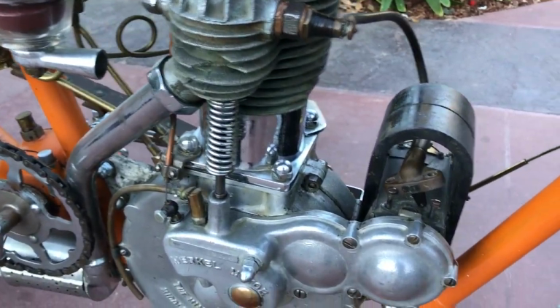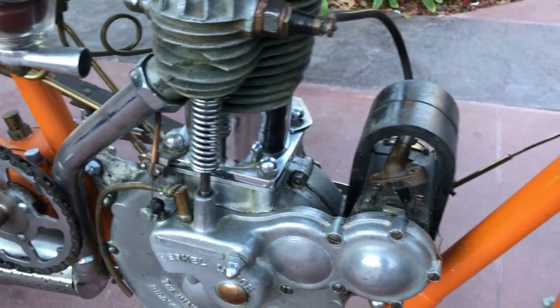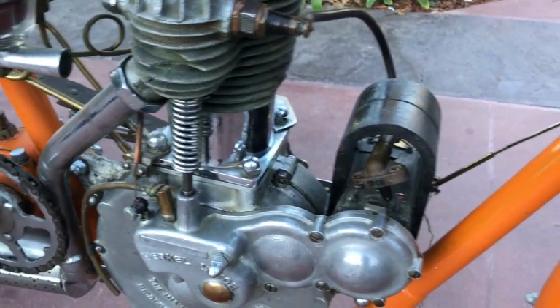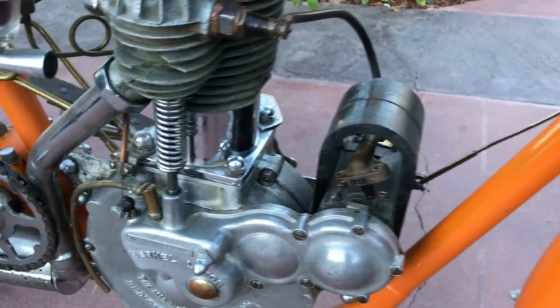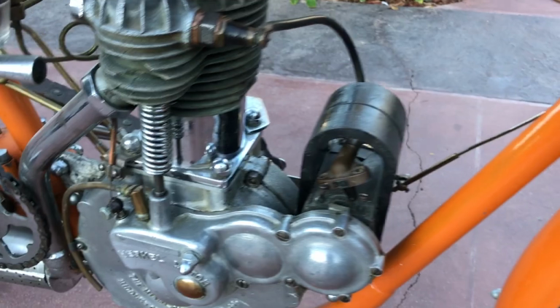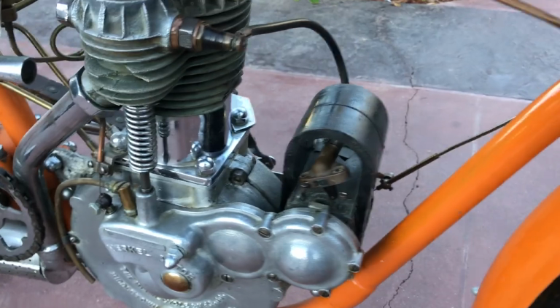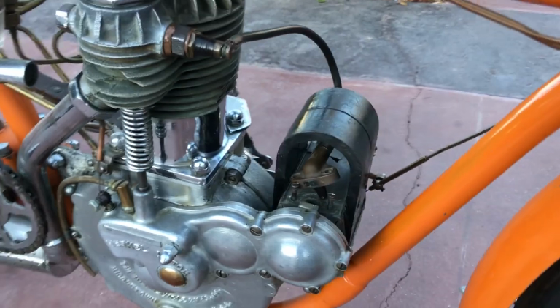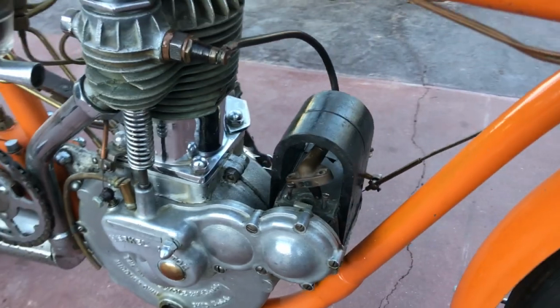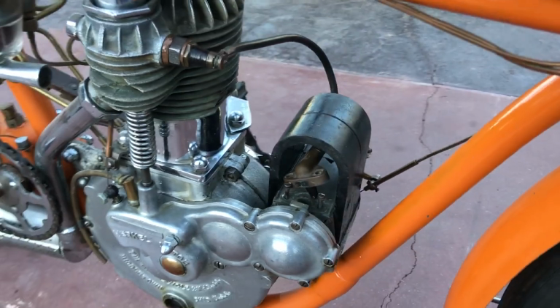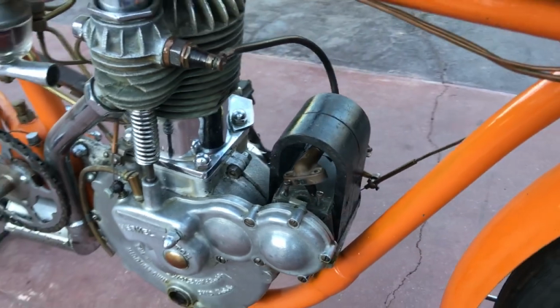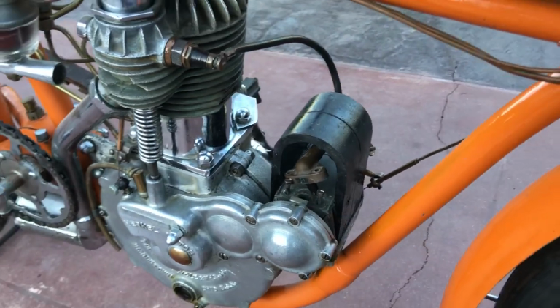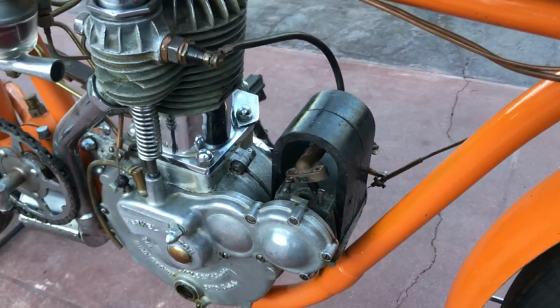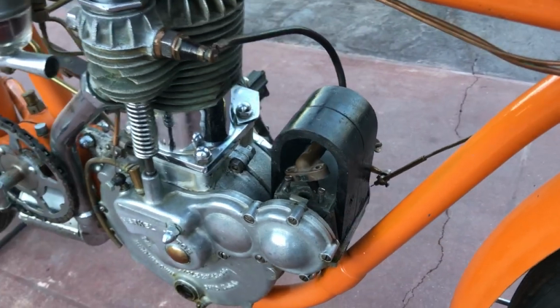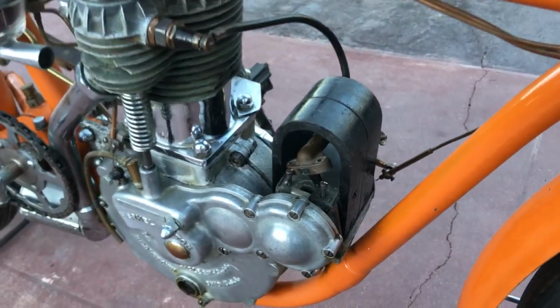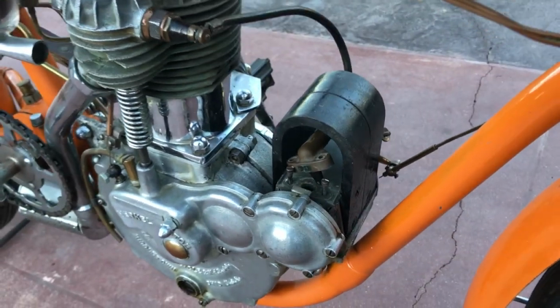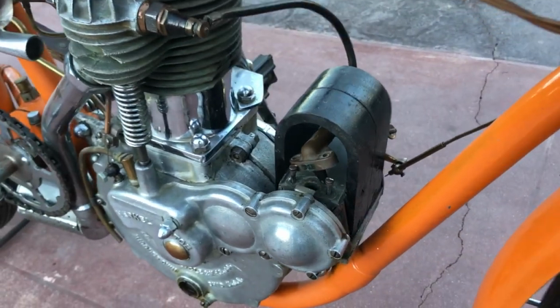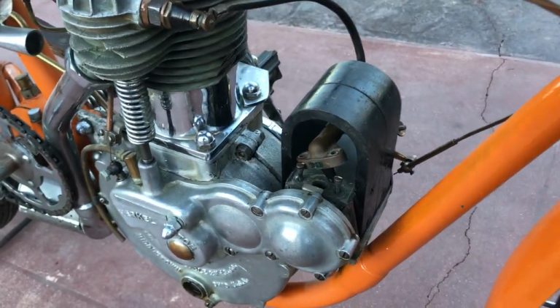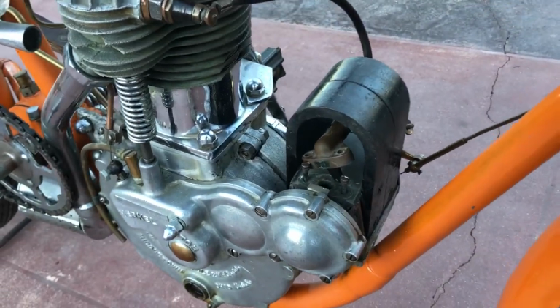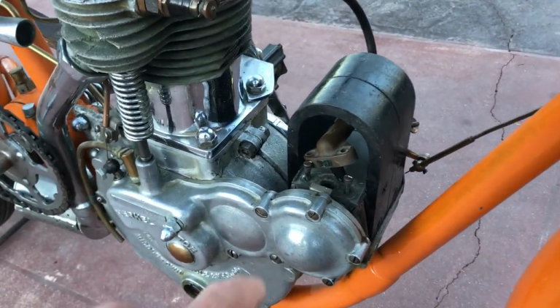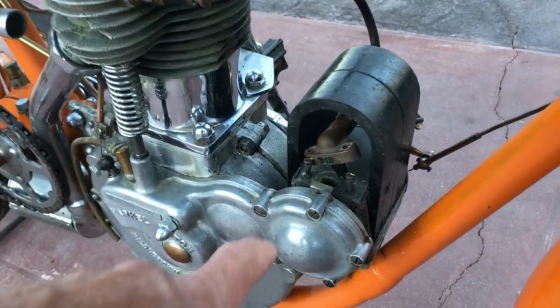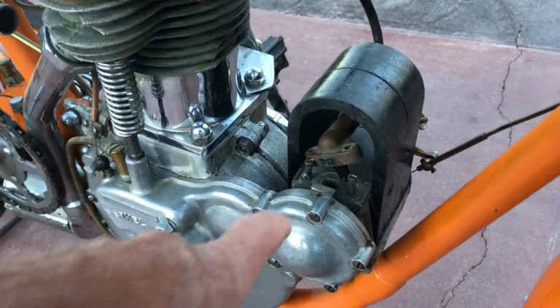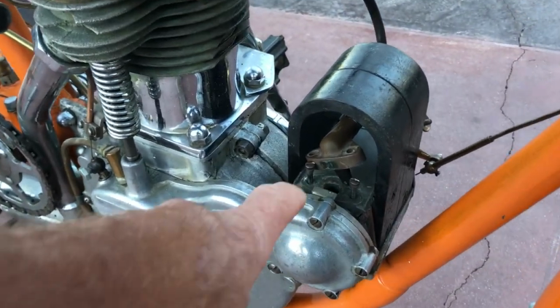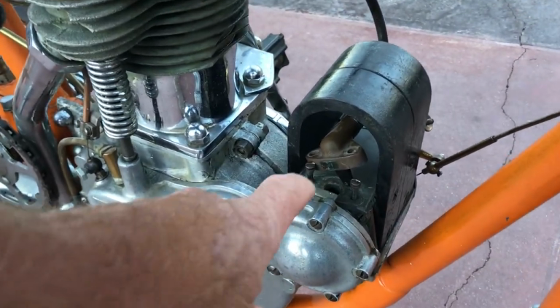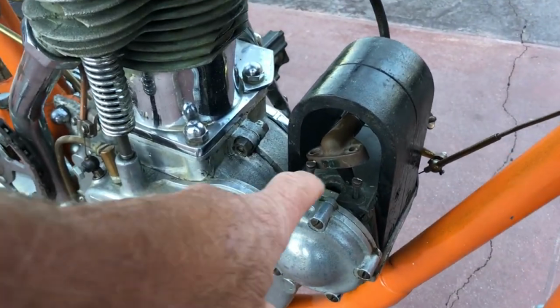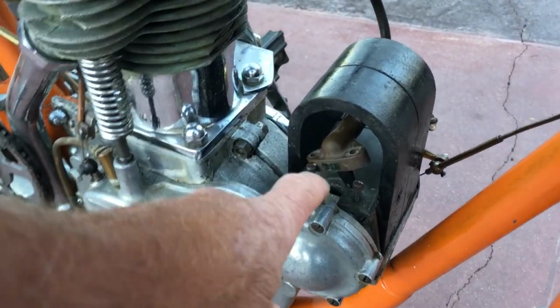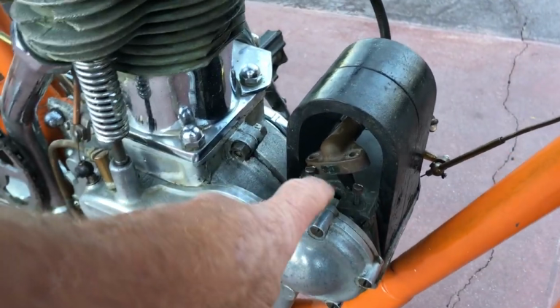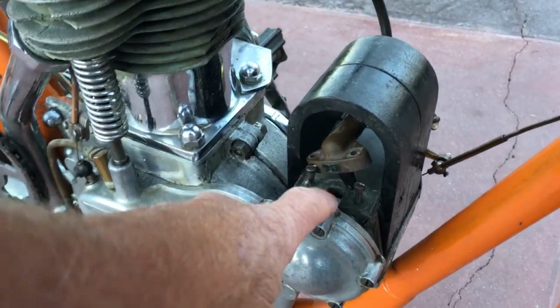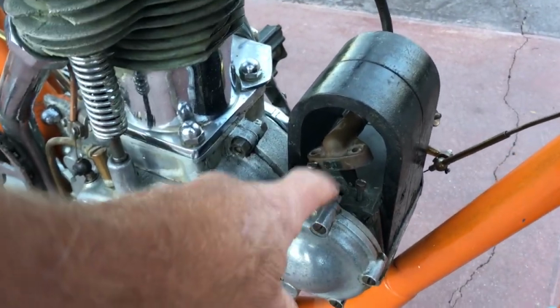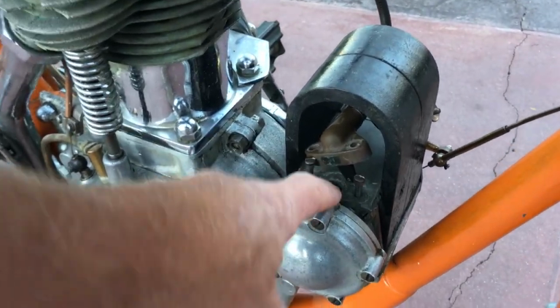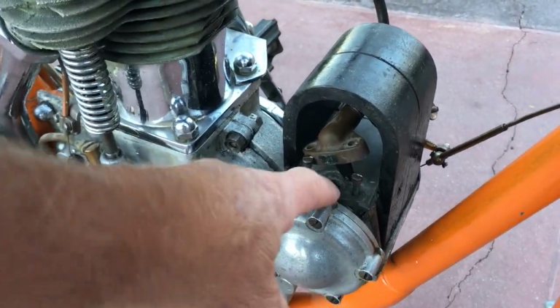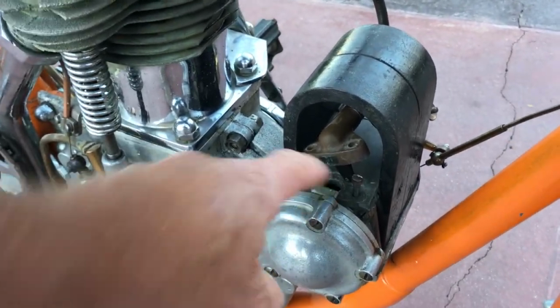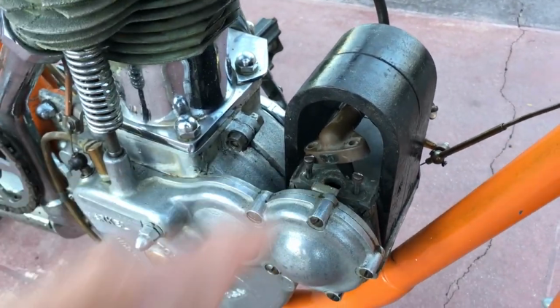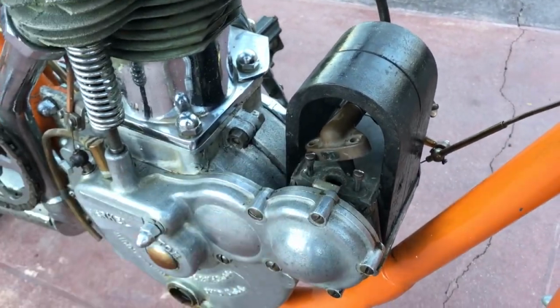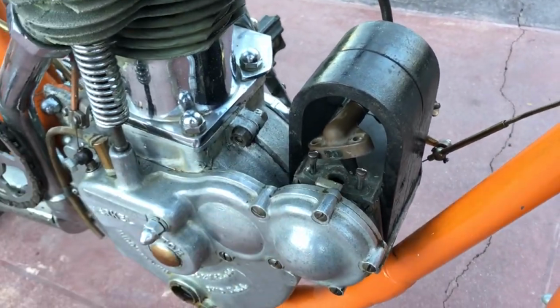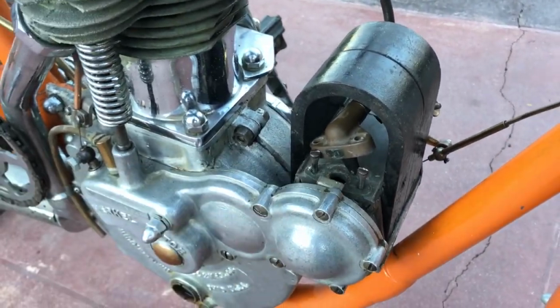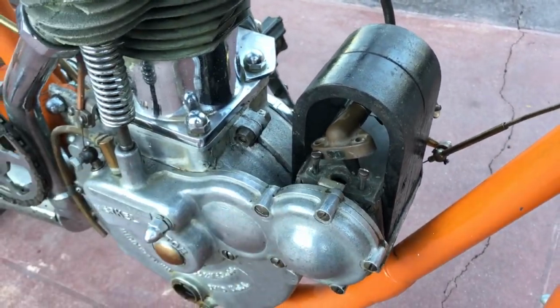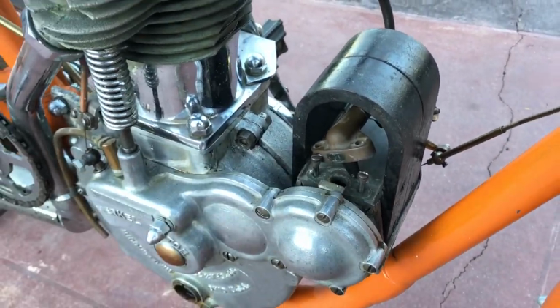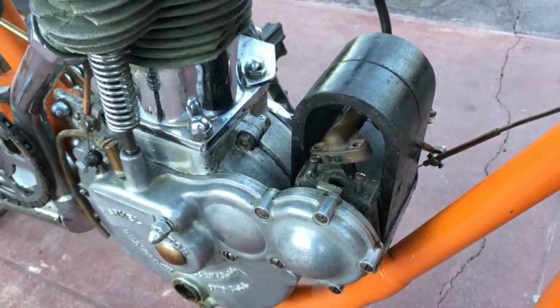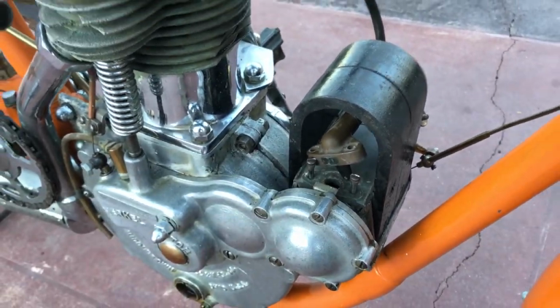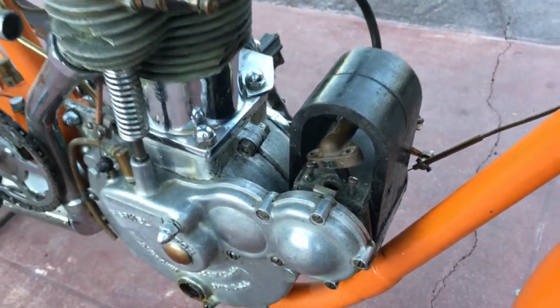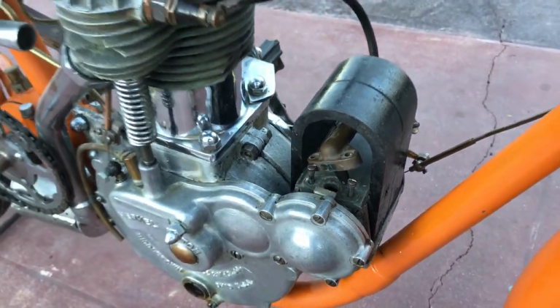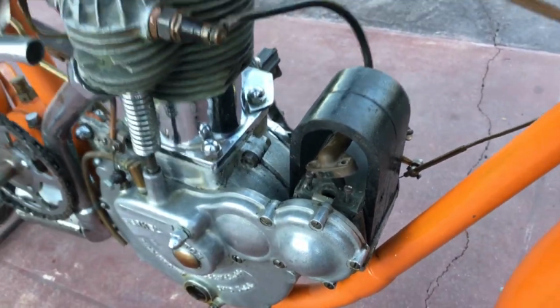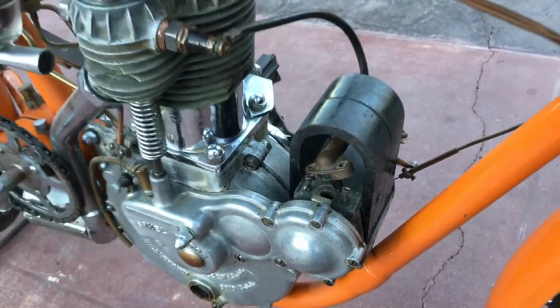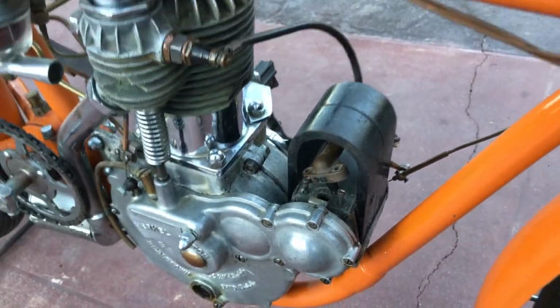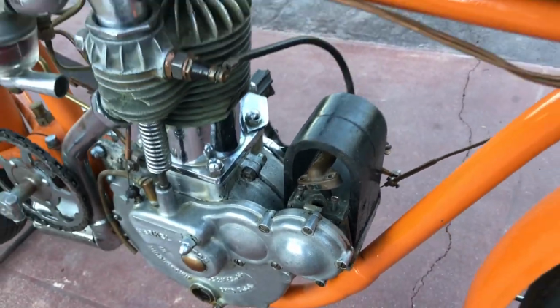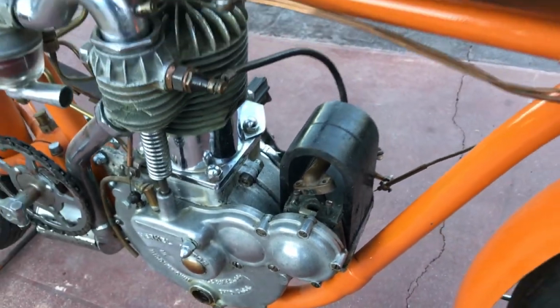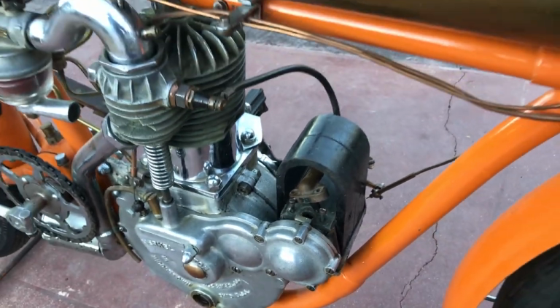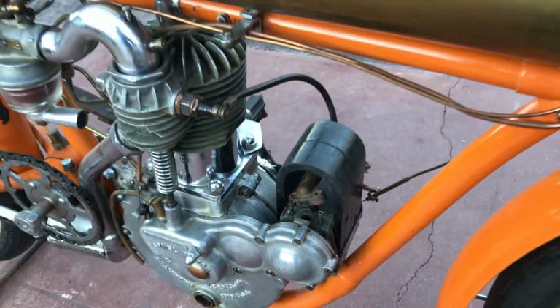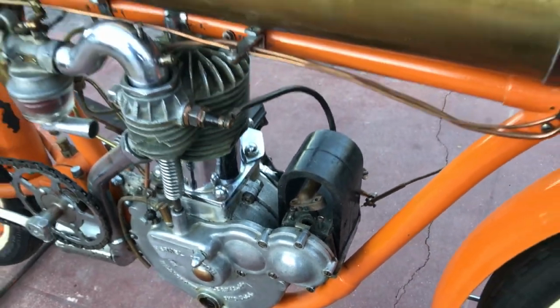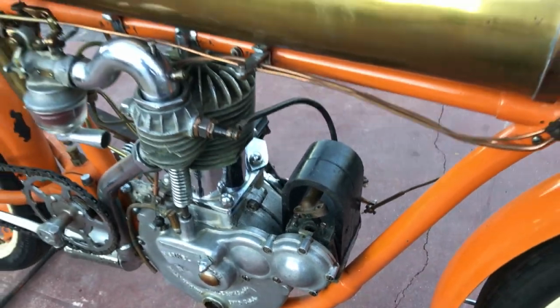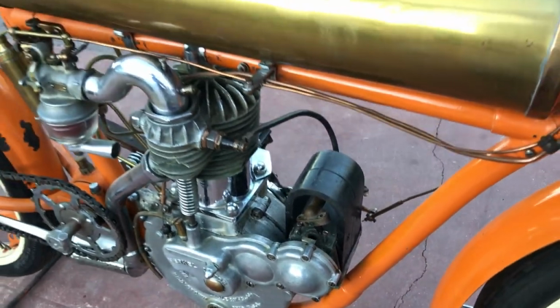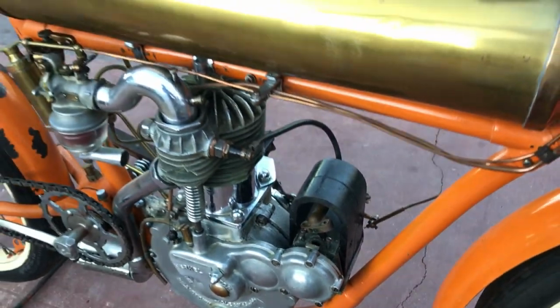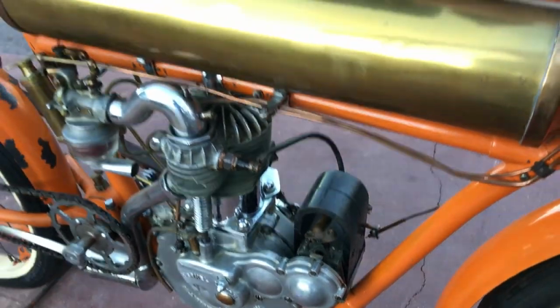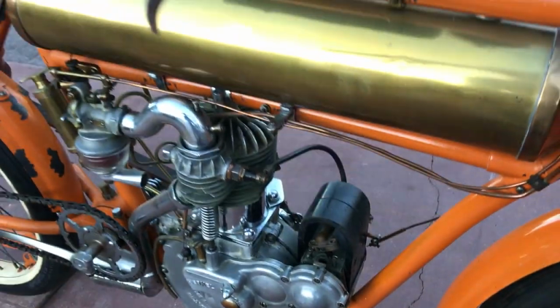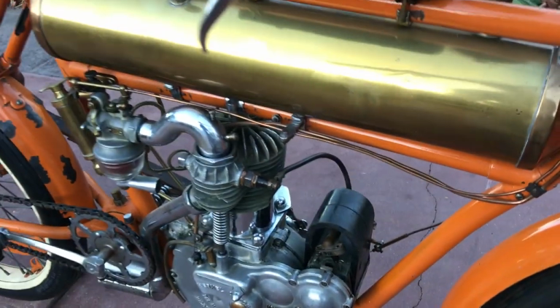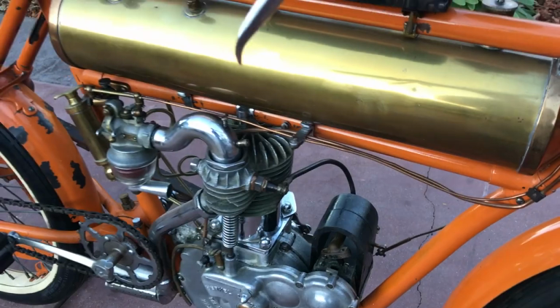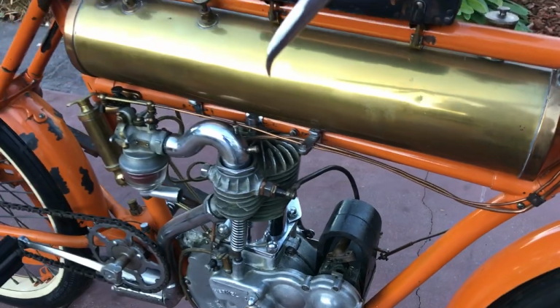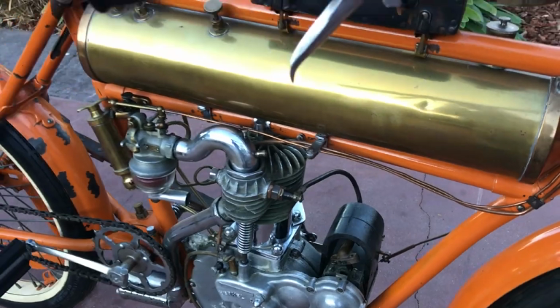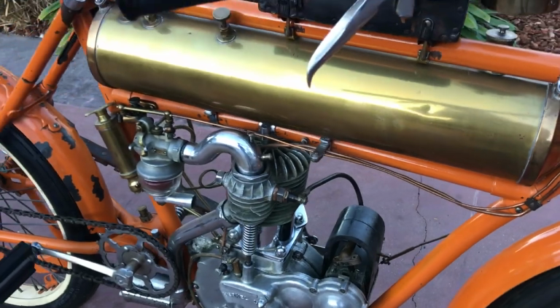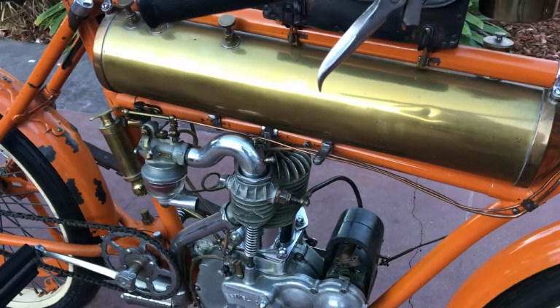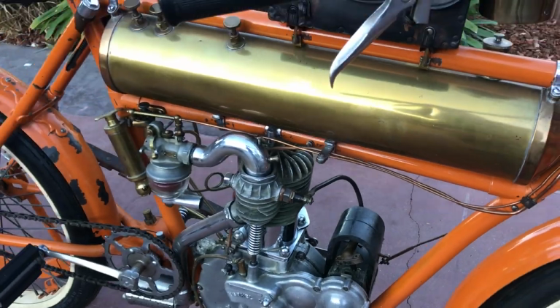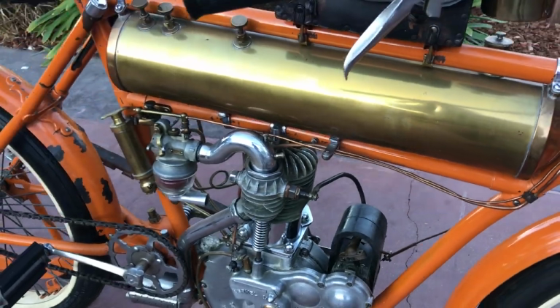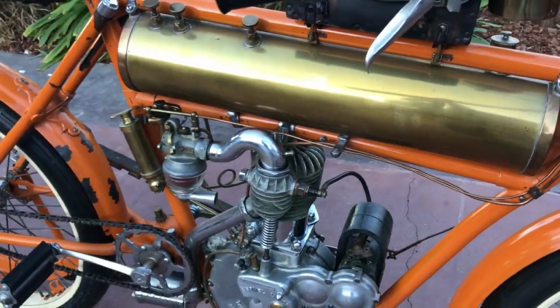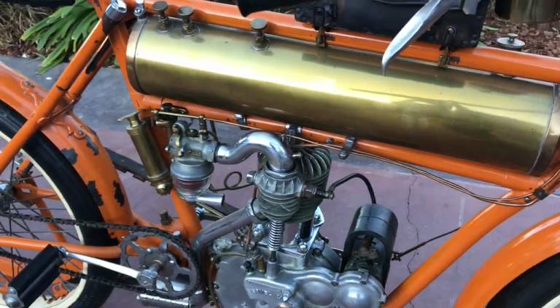It looks like the magneto has been worked on. From what I understand, it doesn't show spark, so it's going to have to be rebuilt.